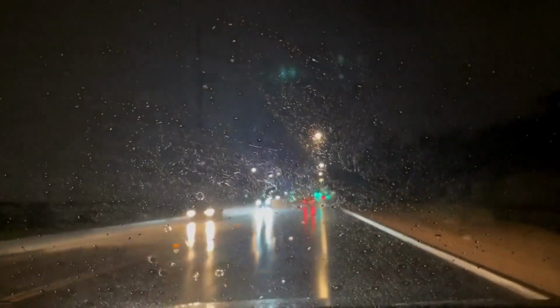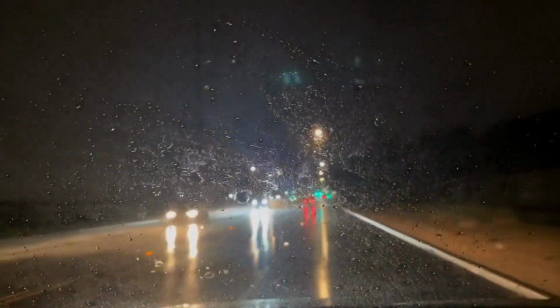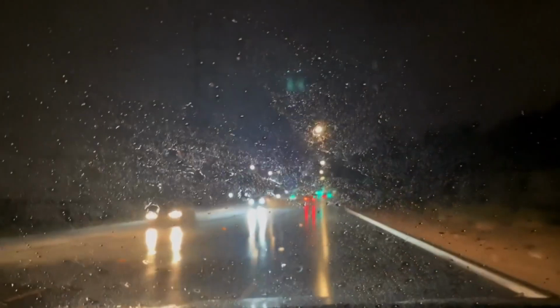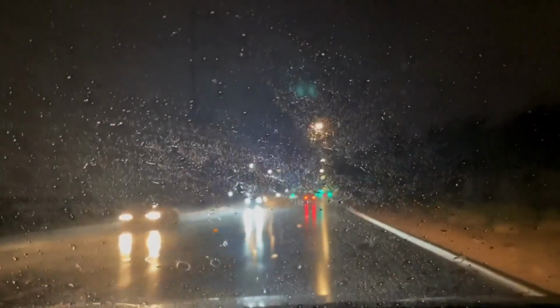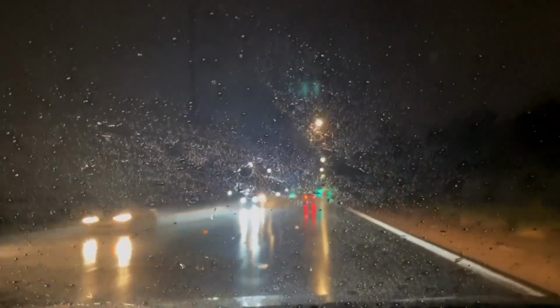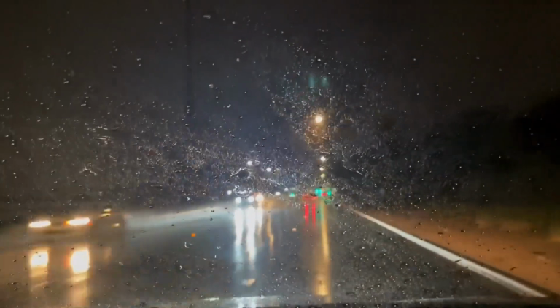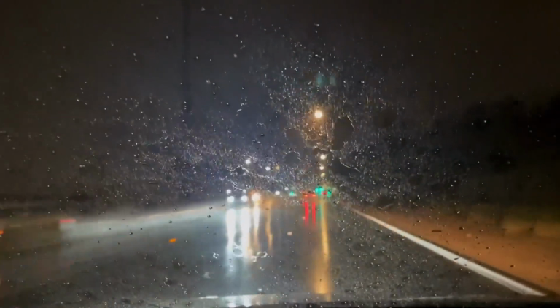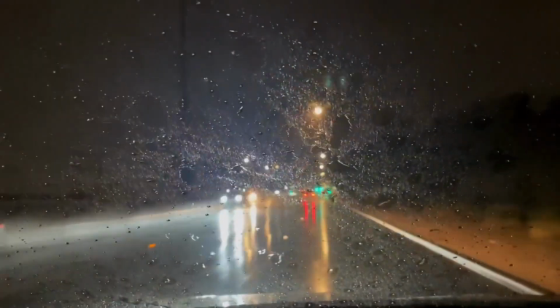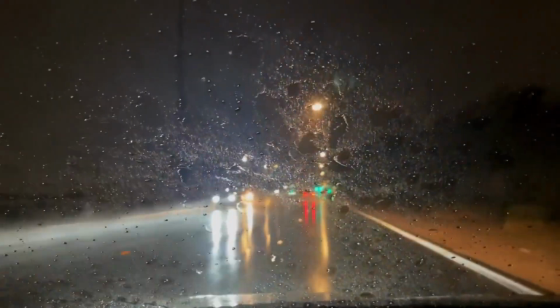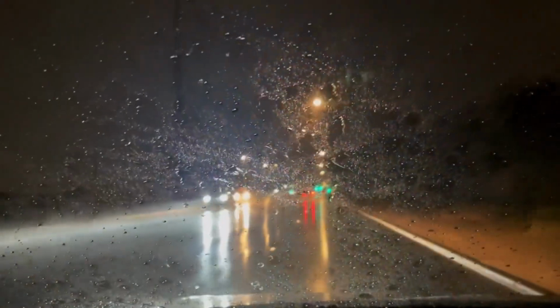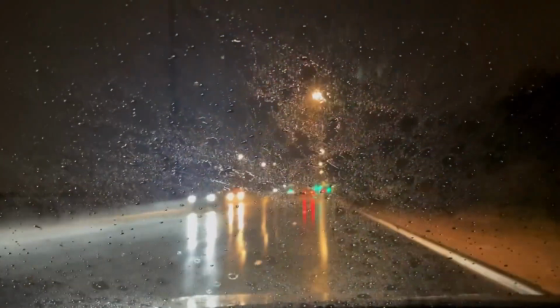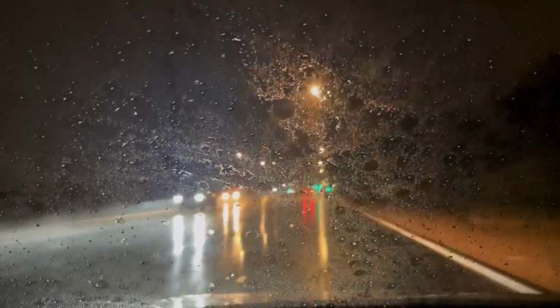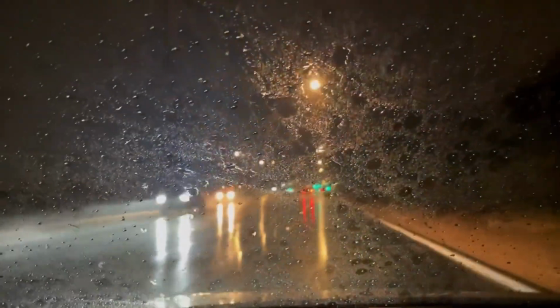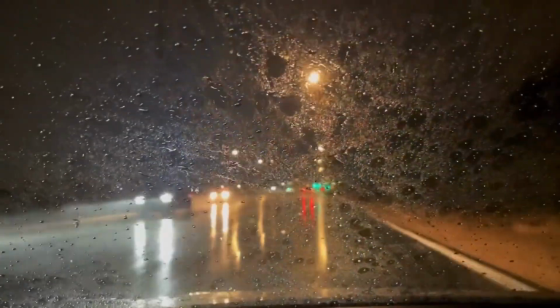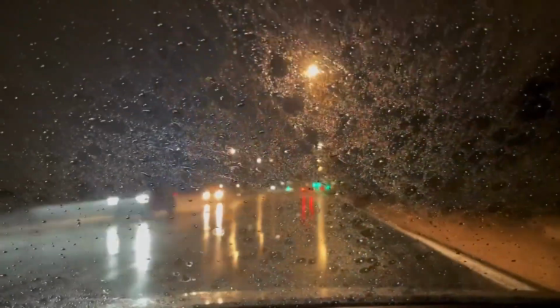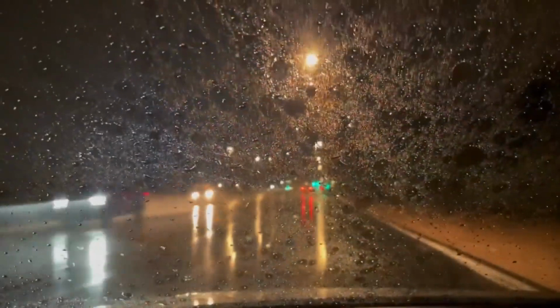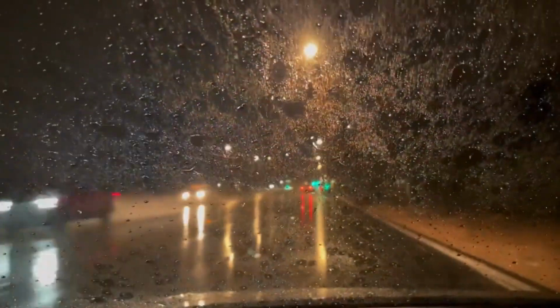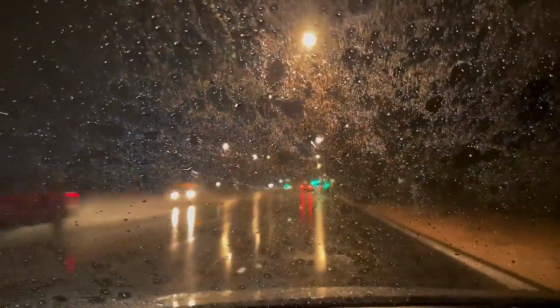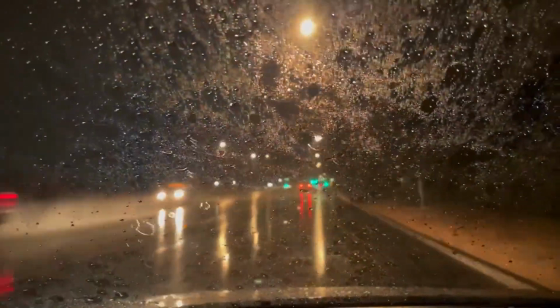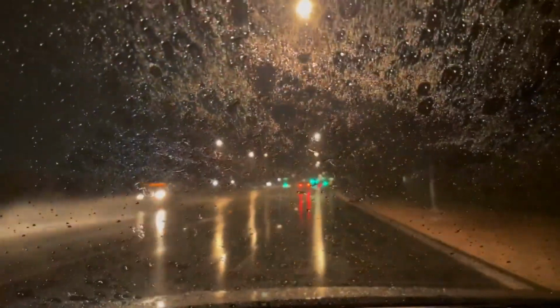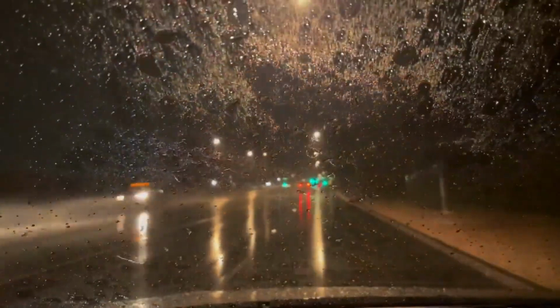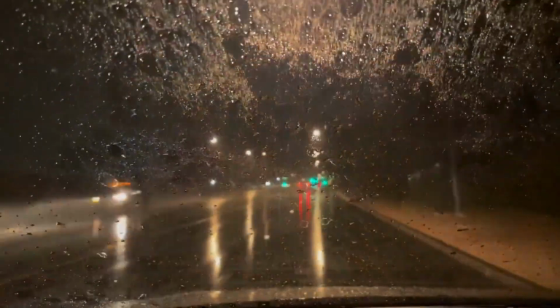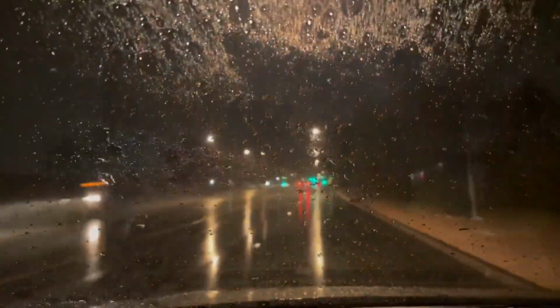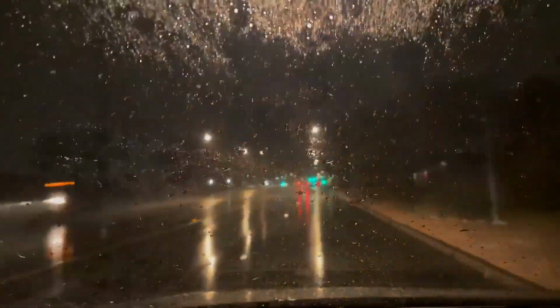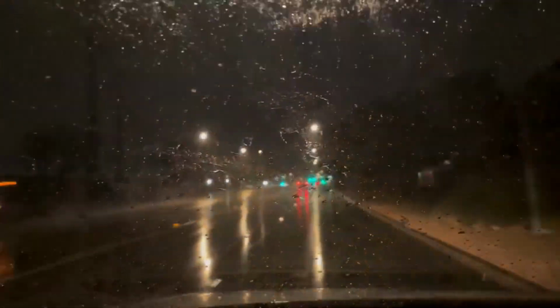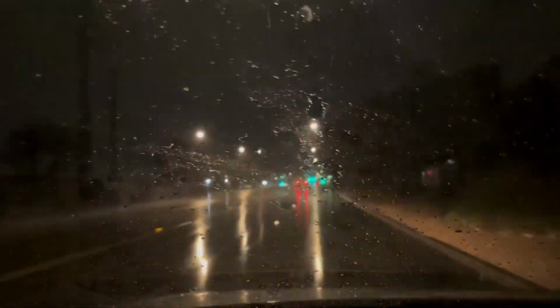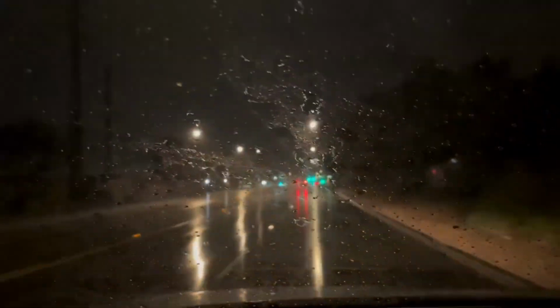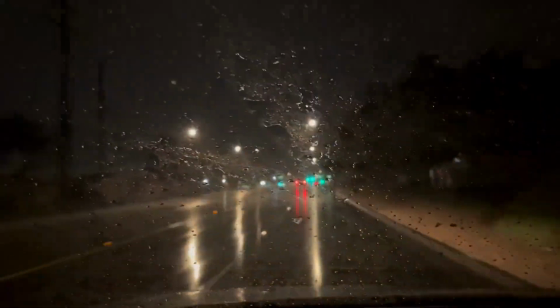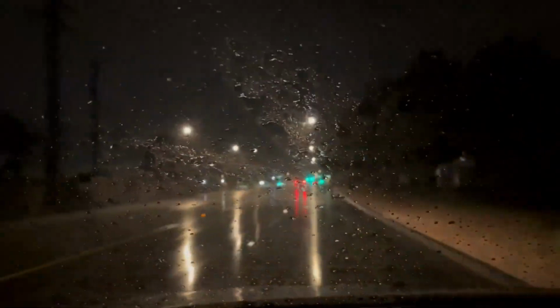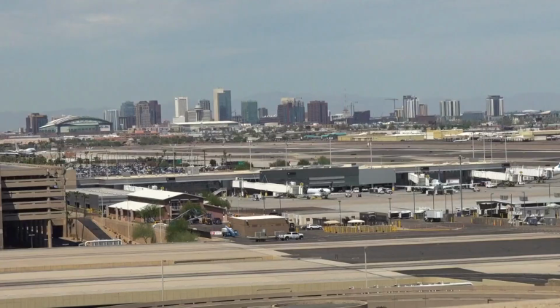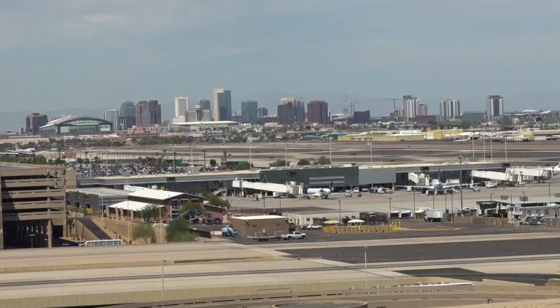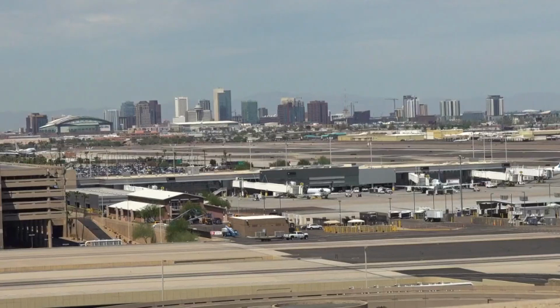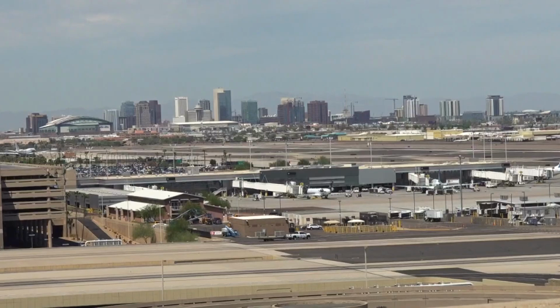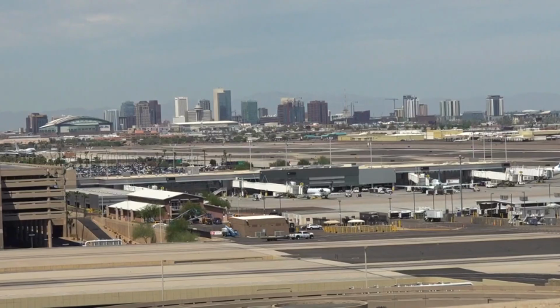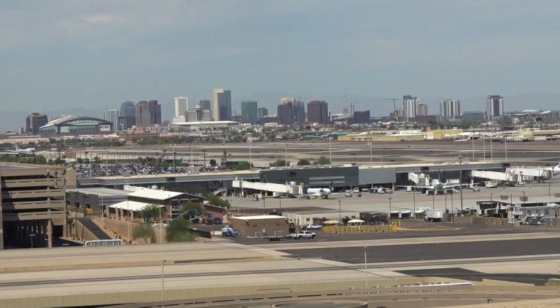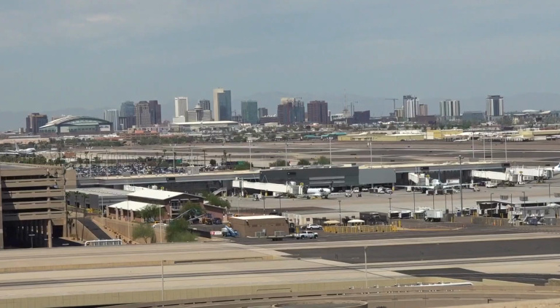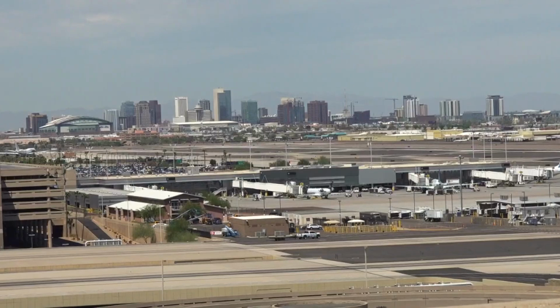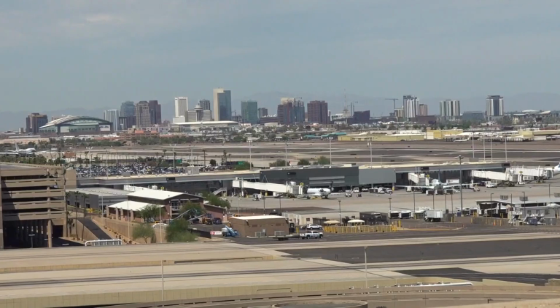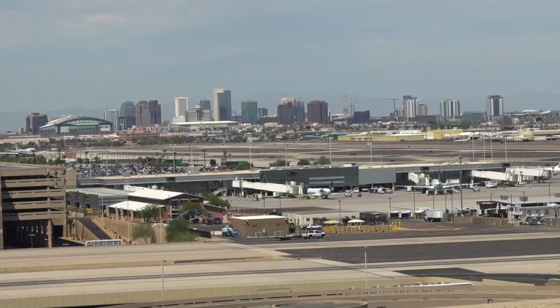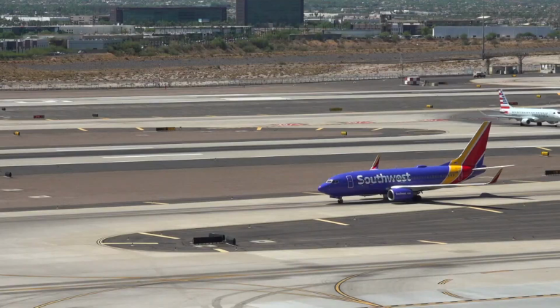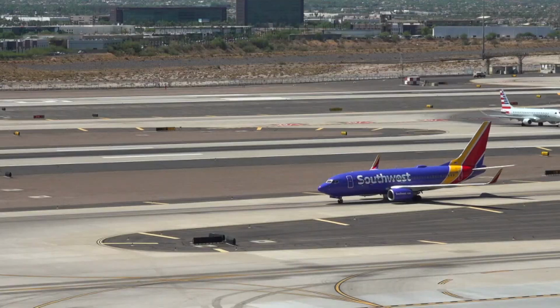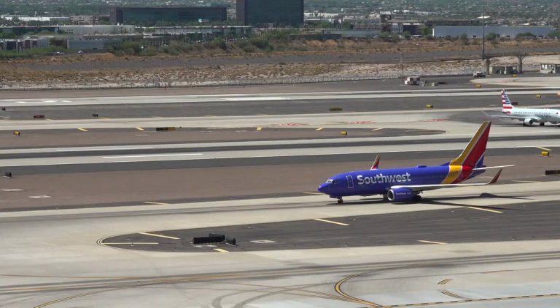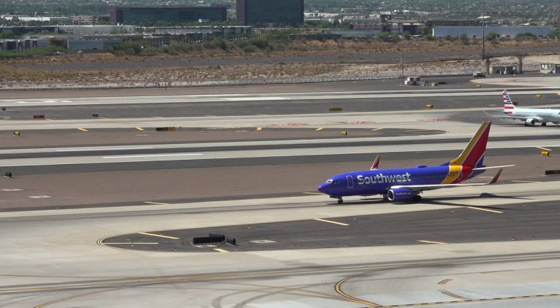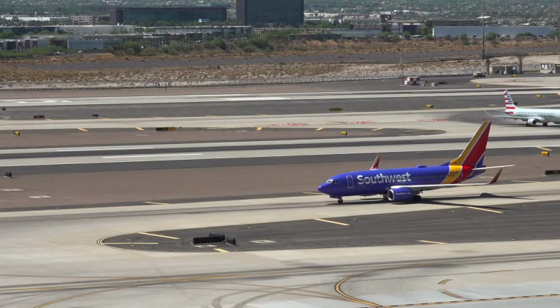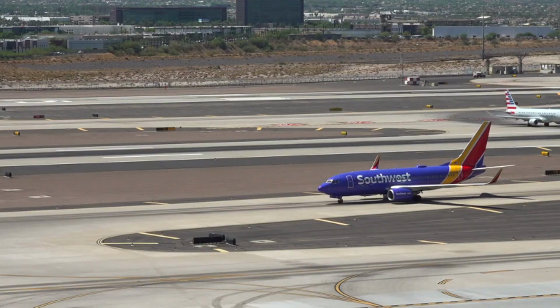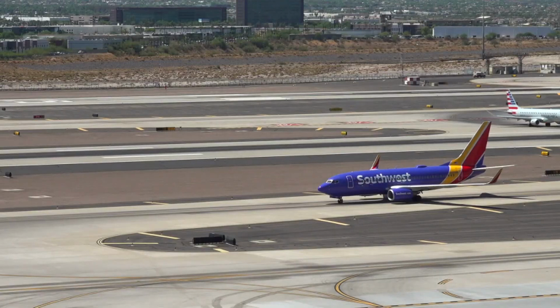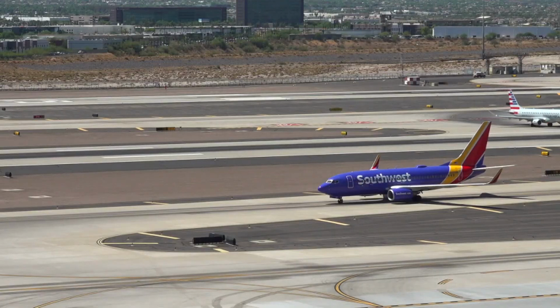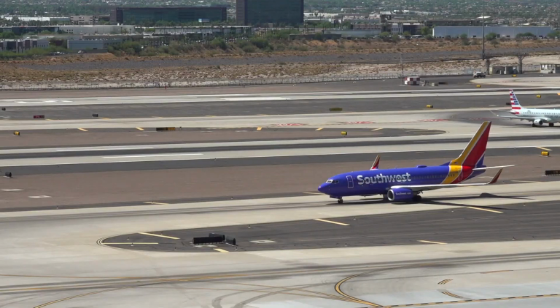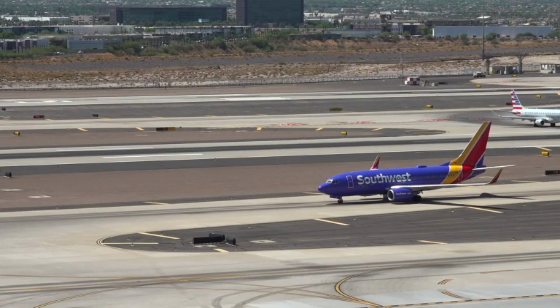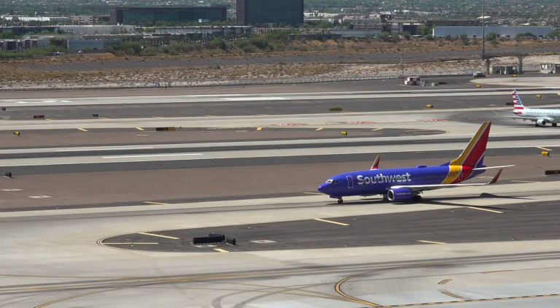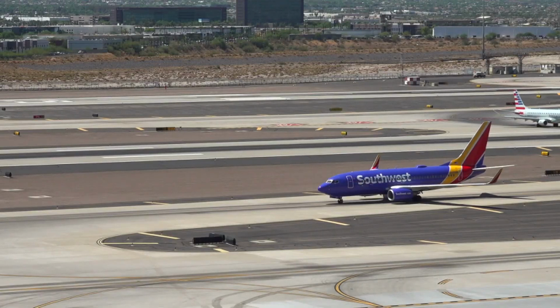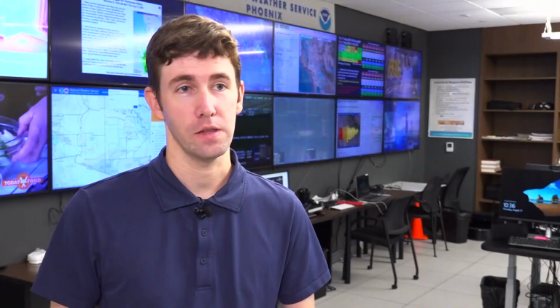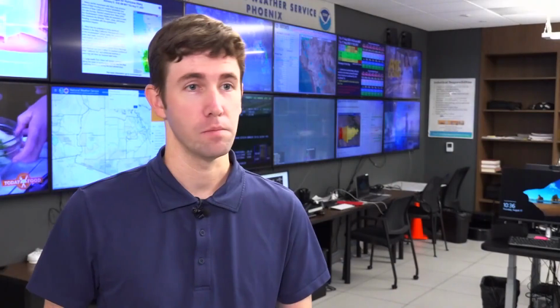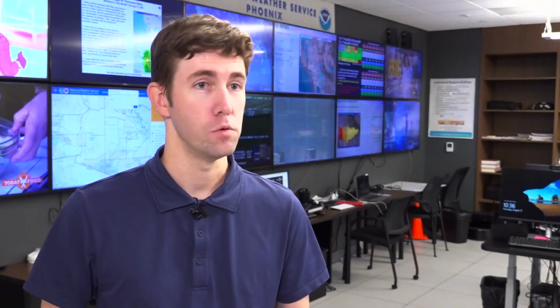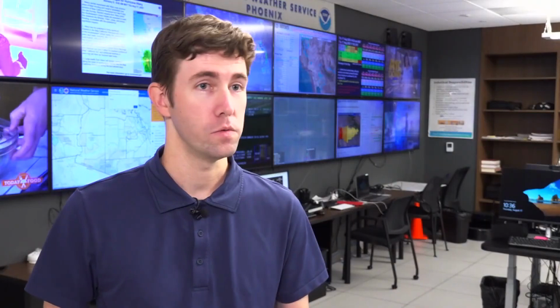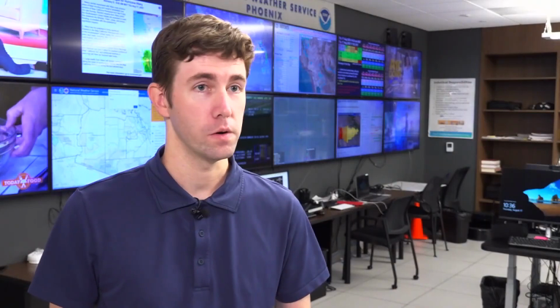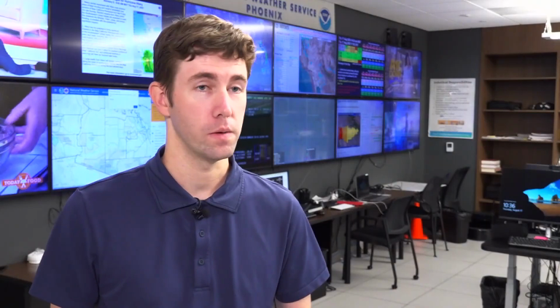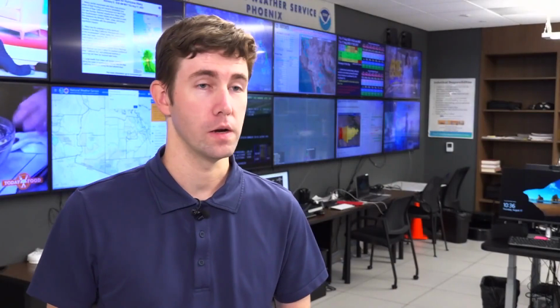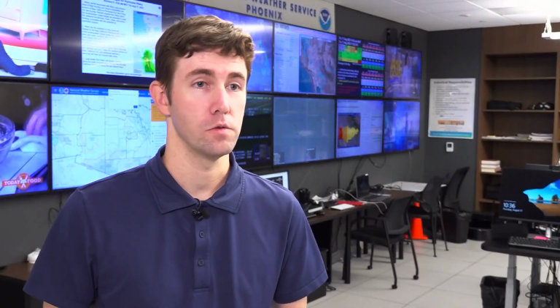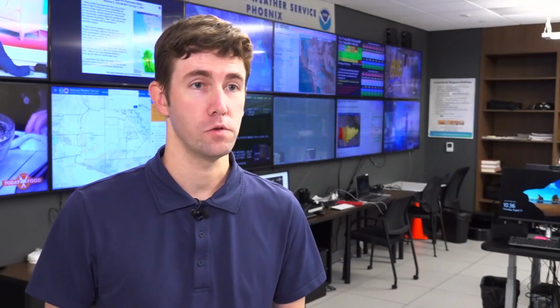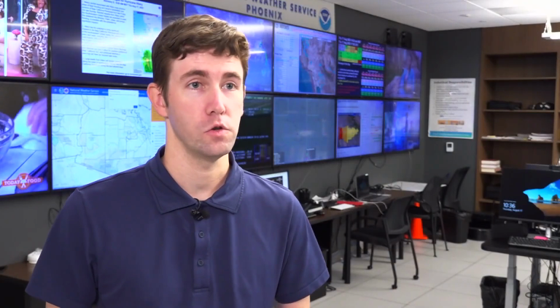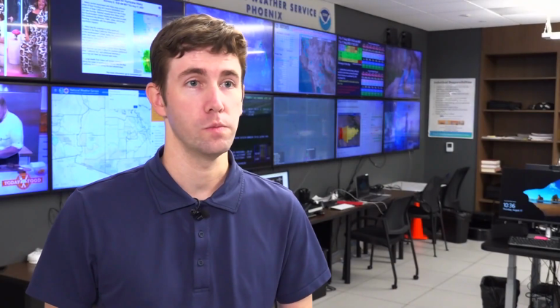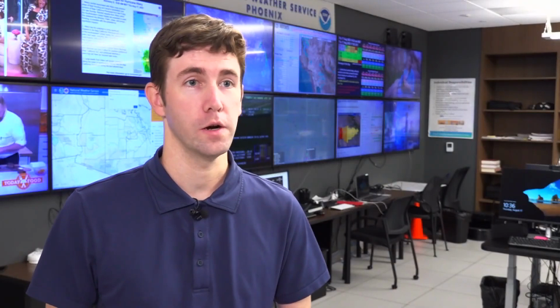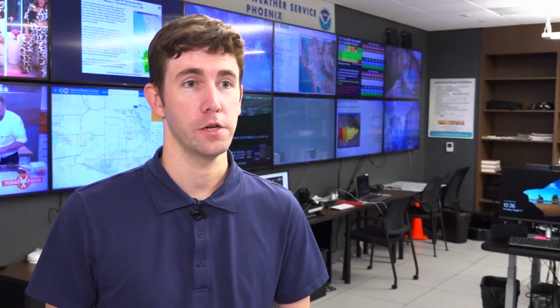You may have gotten rain, but officially, you don't count. So why is this thing at Sky Harbor?